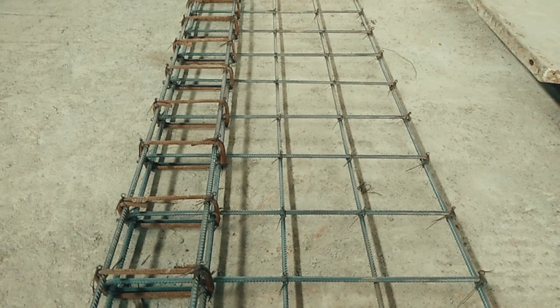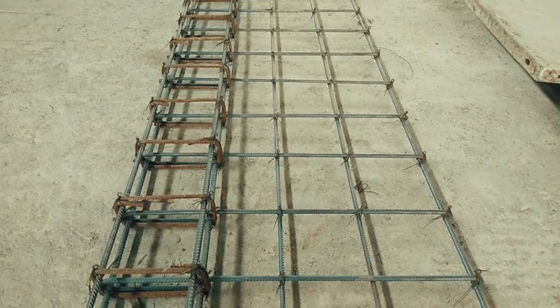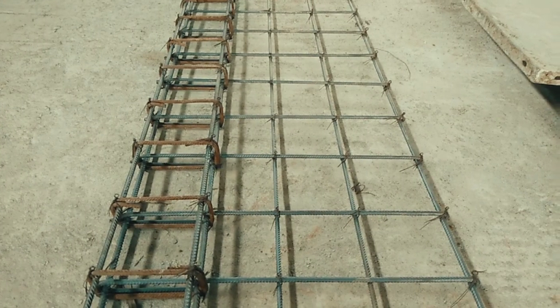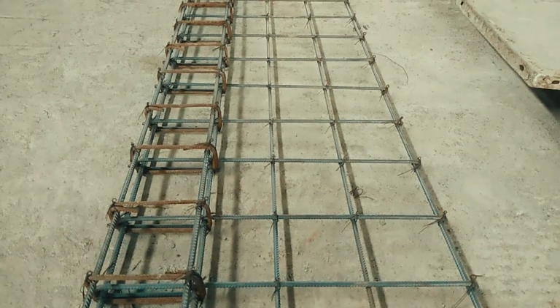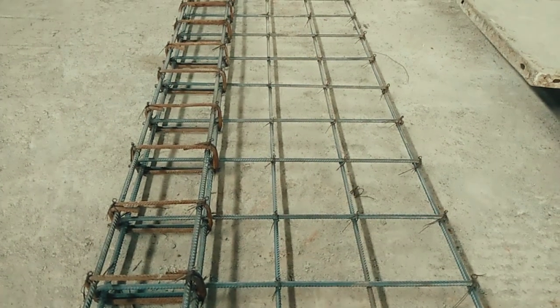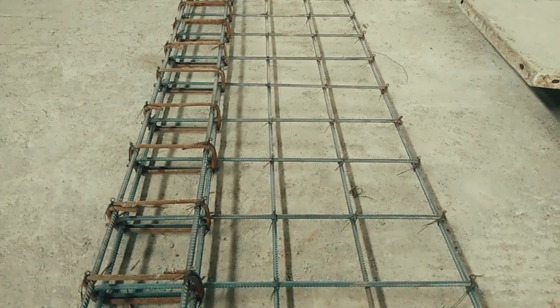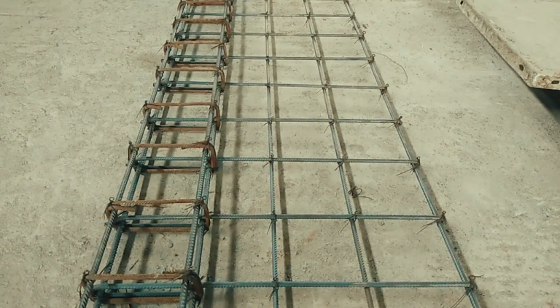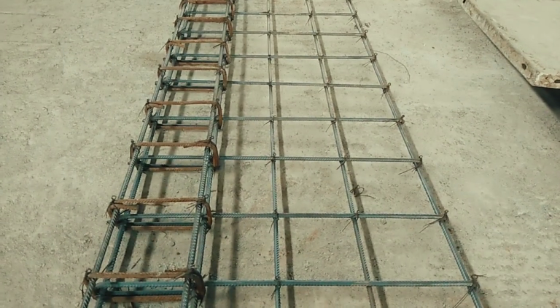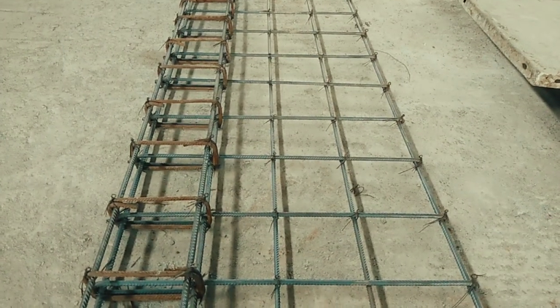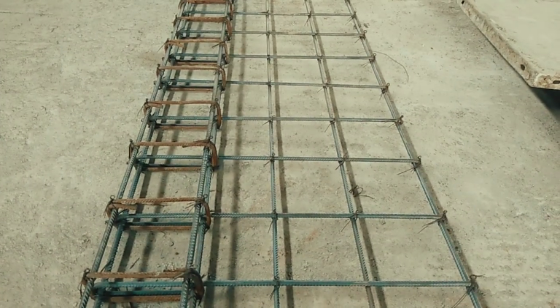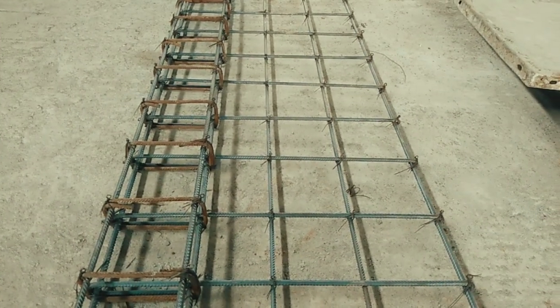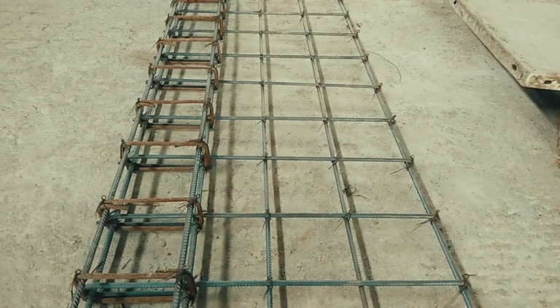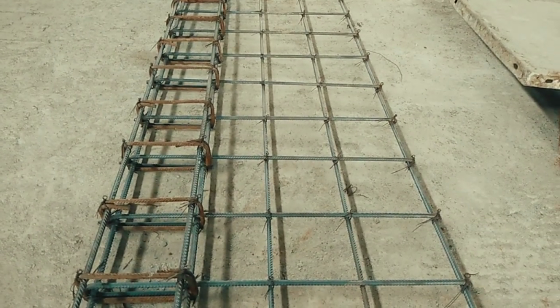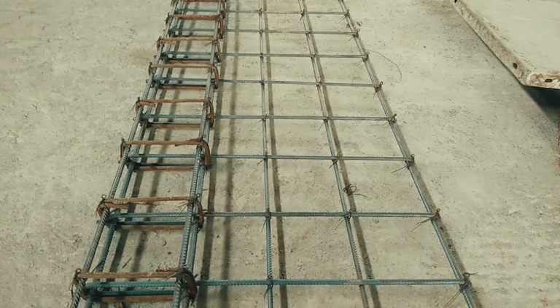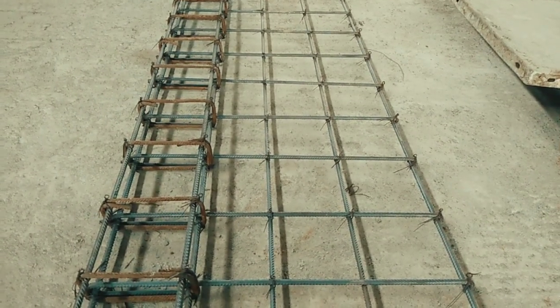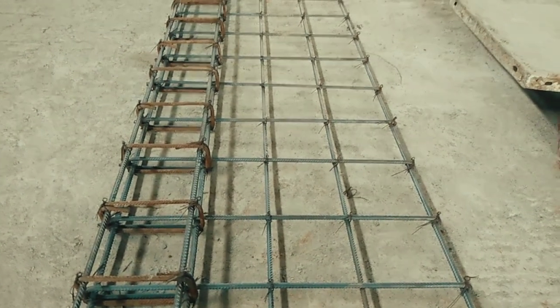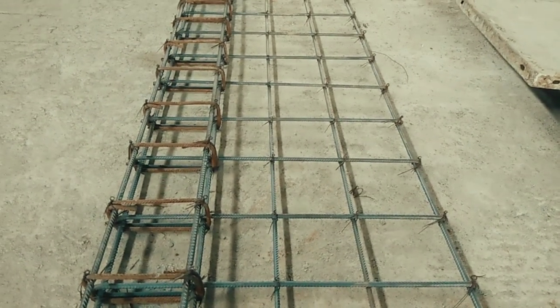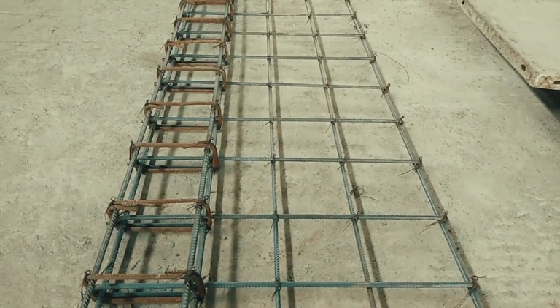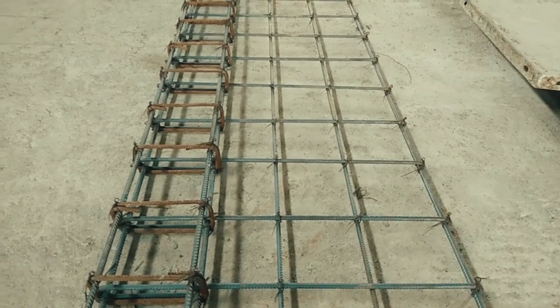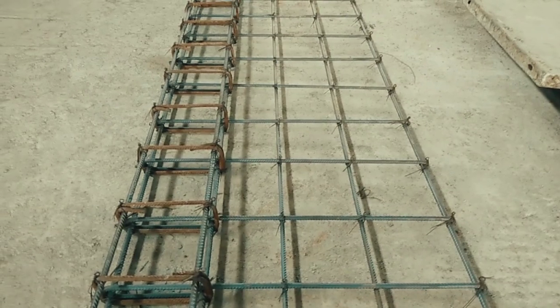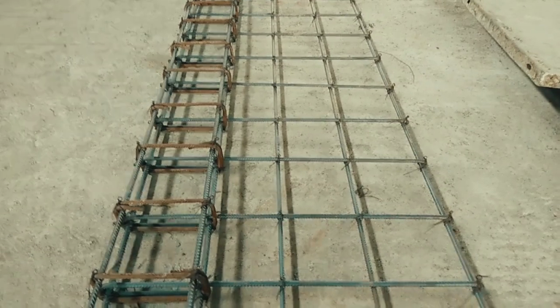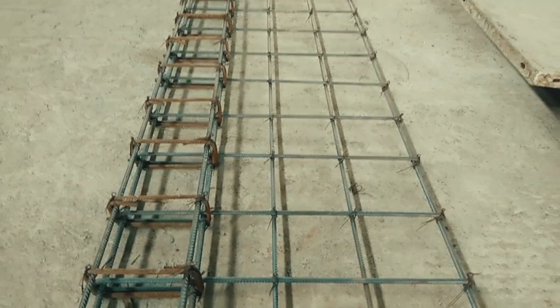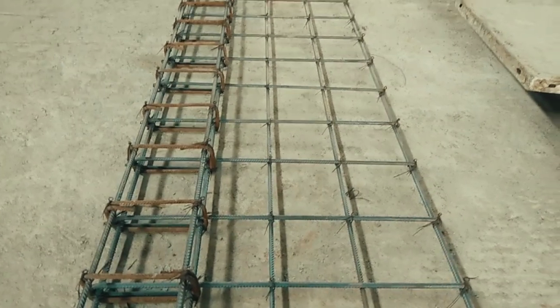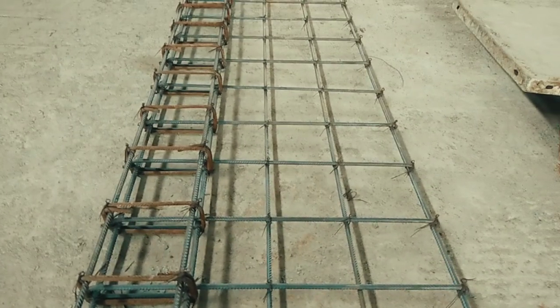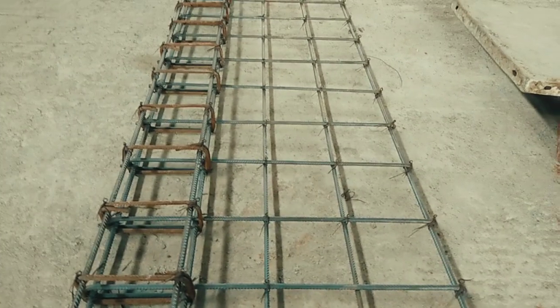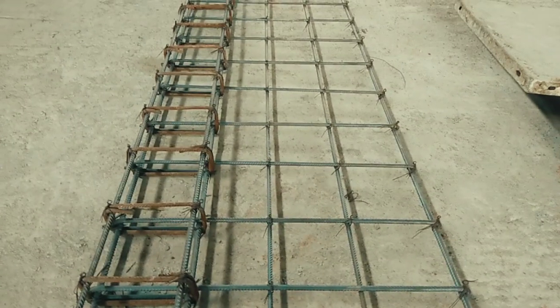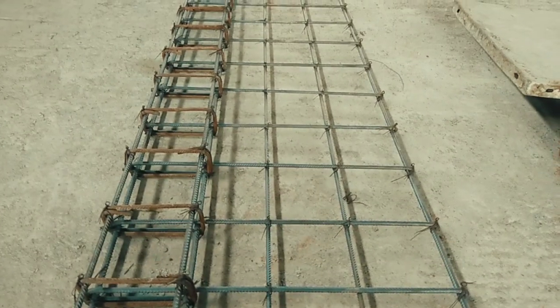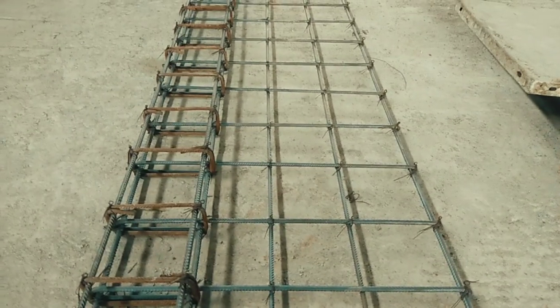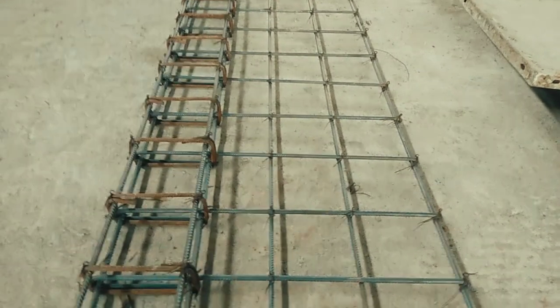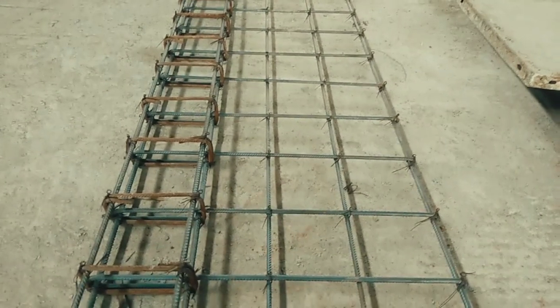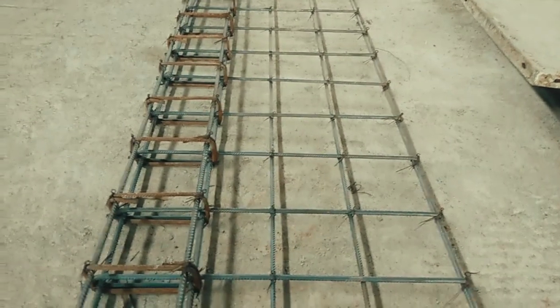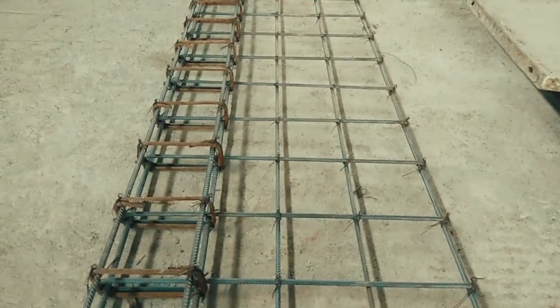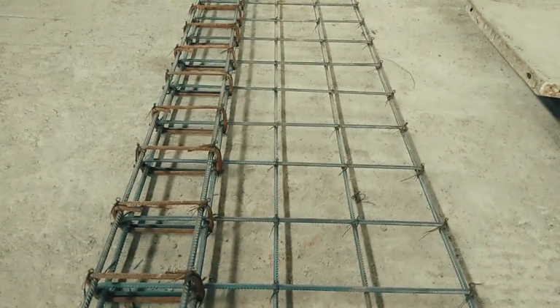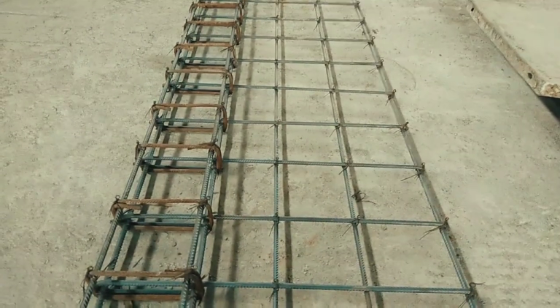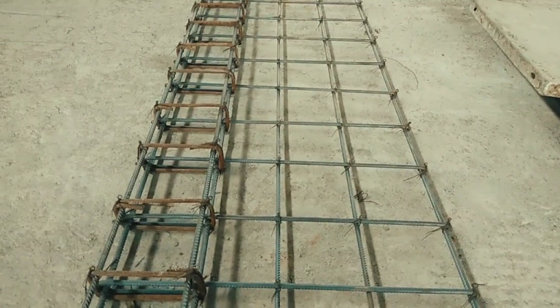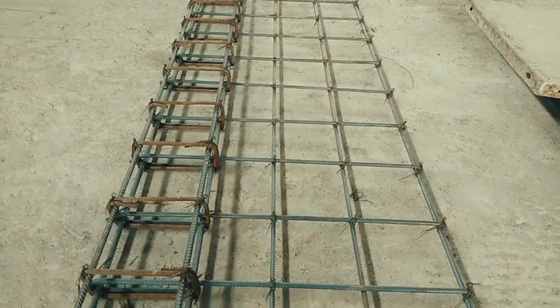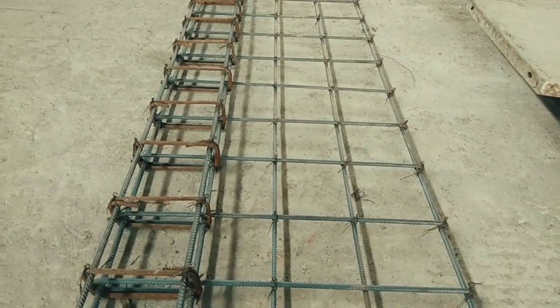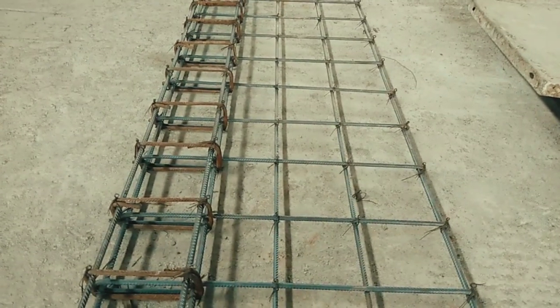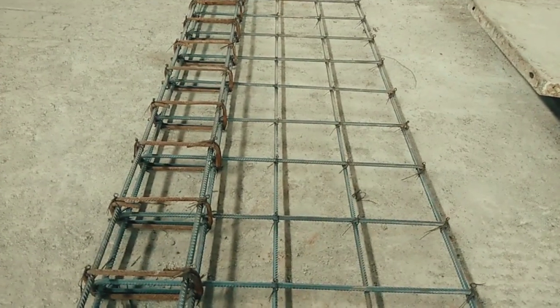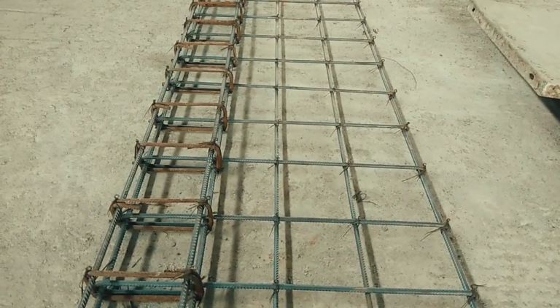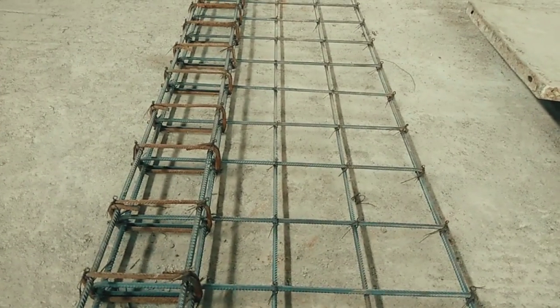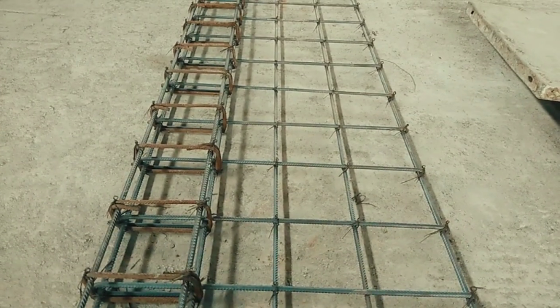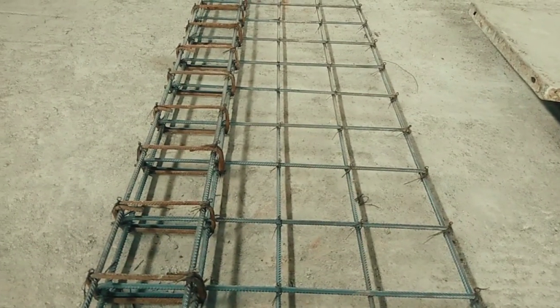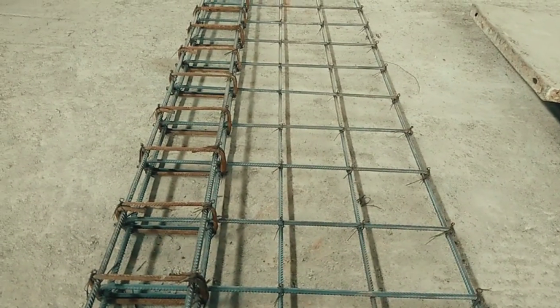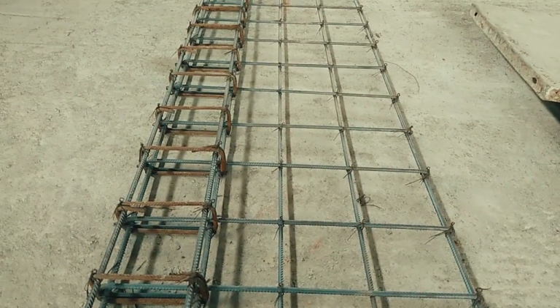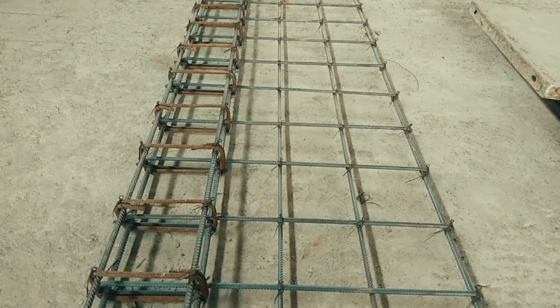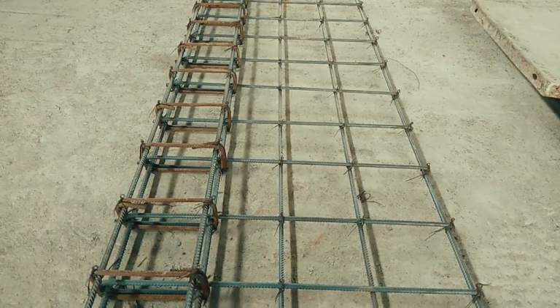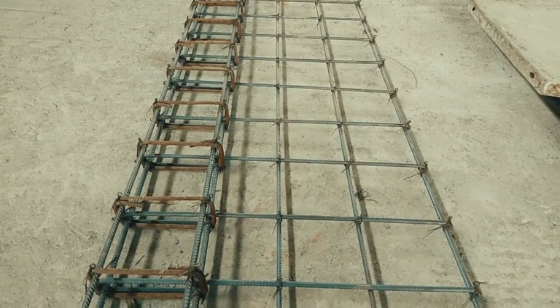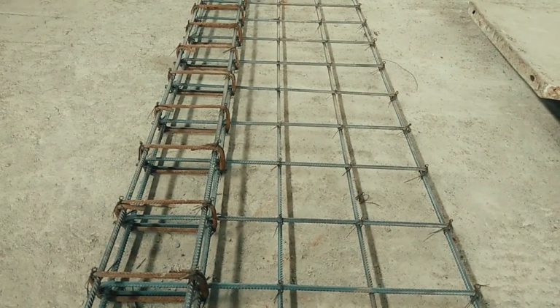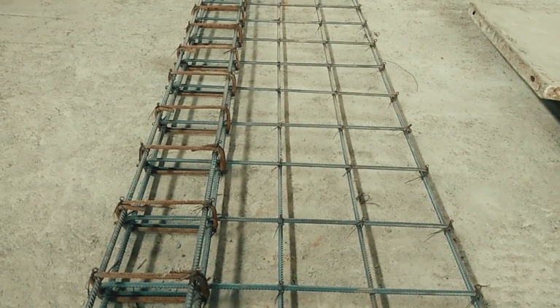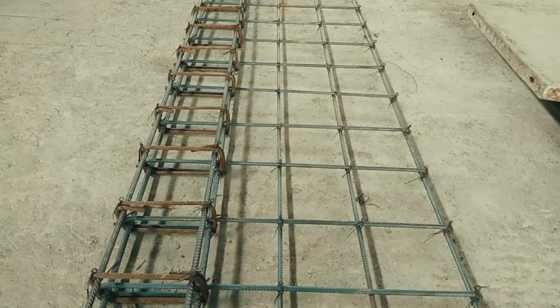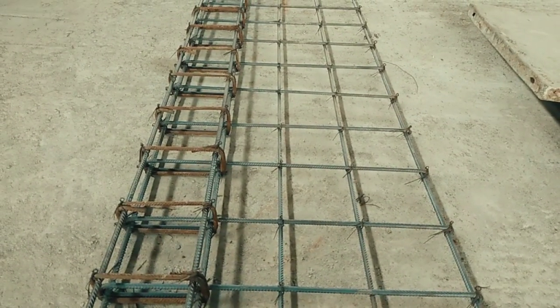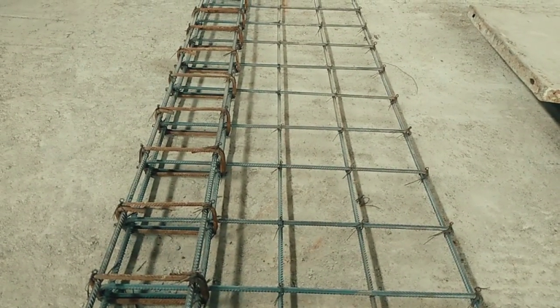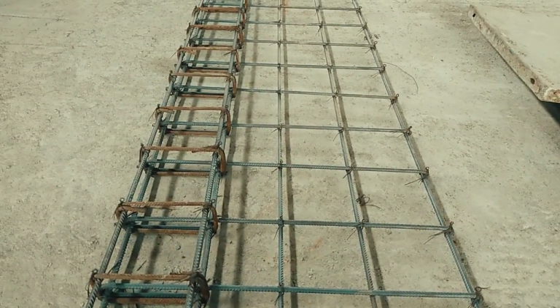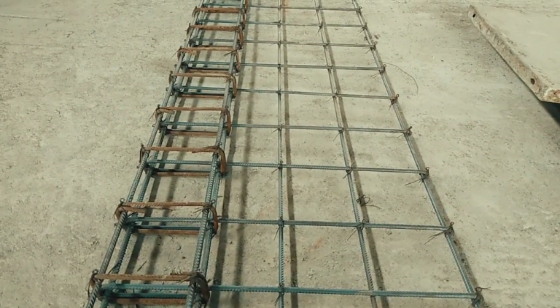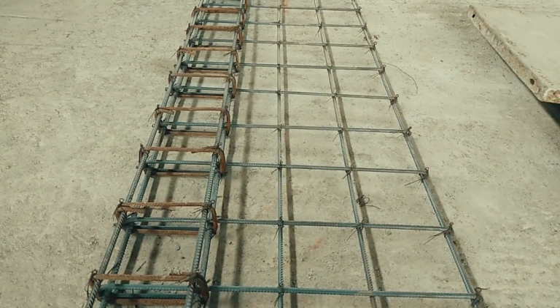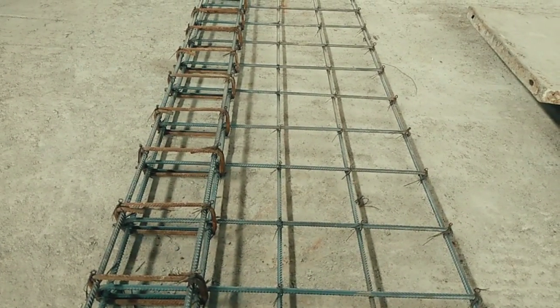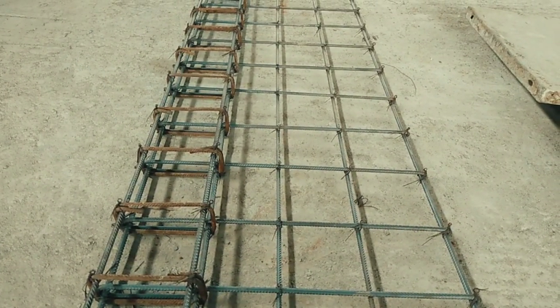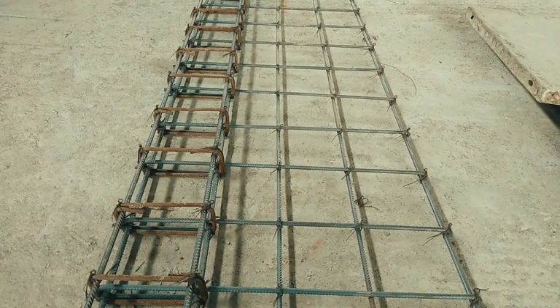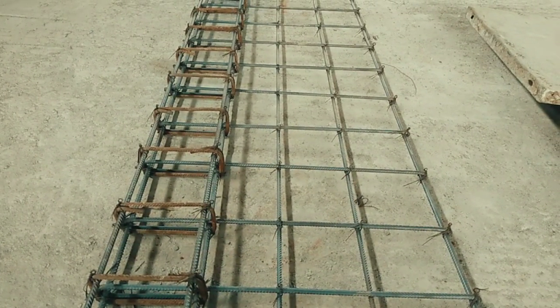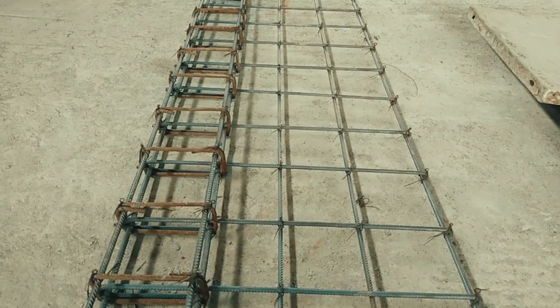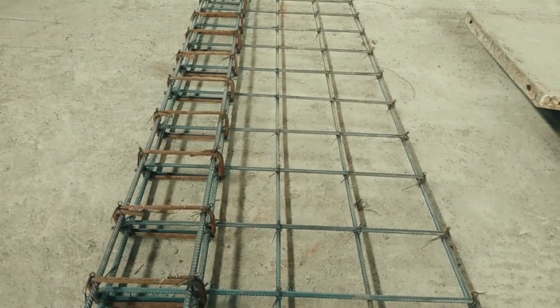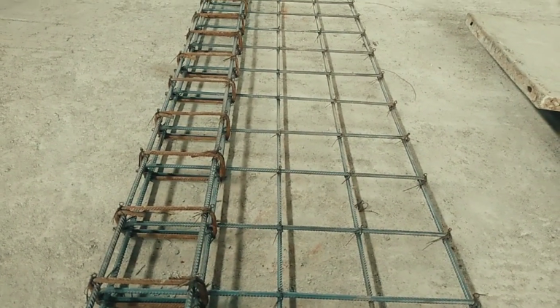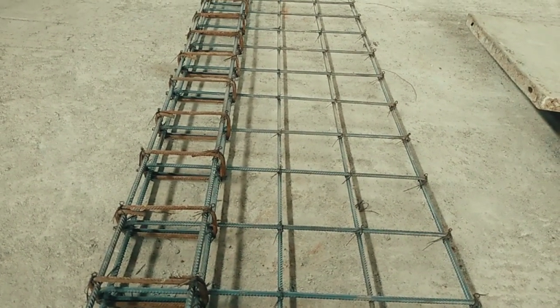This is me Bala and you are watching me on Bala's Construction. In this video I am going to show you the reinforcement details for the lintel beam.